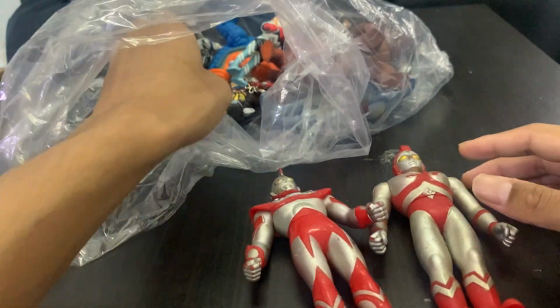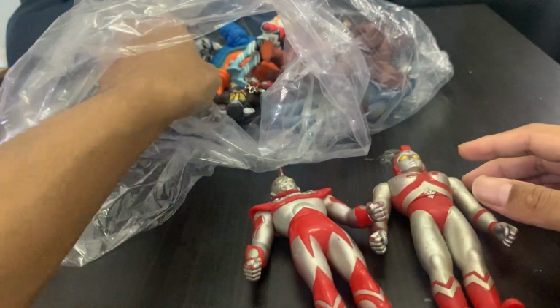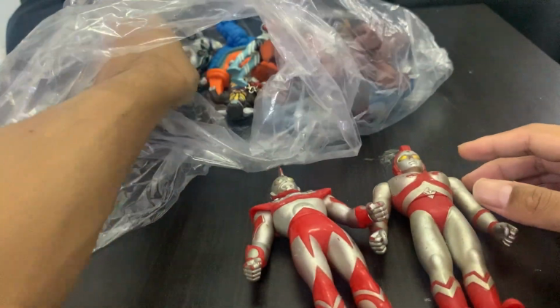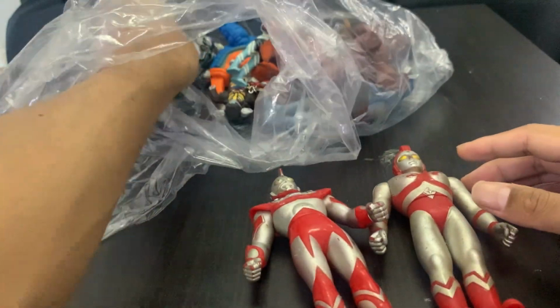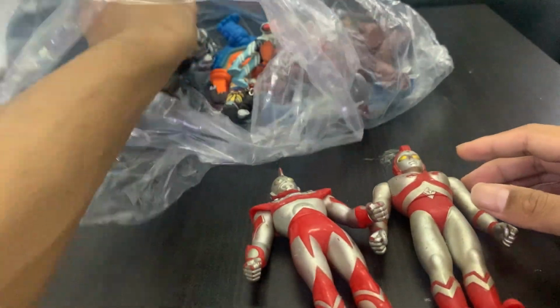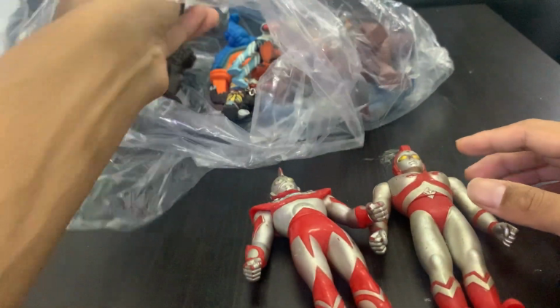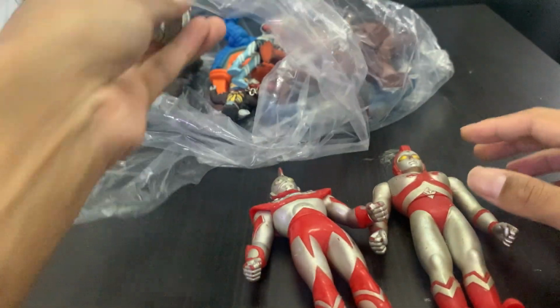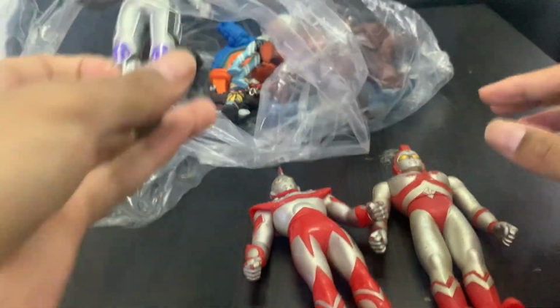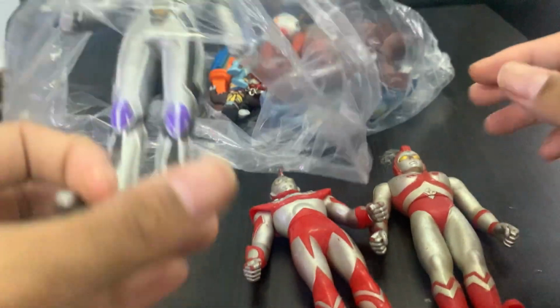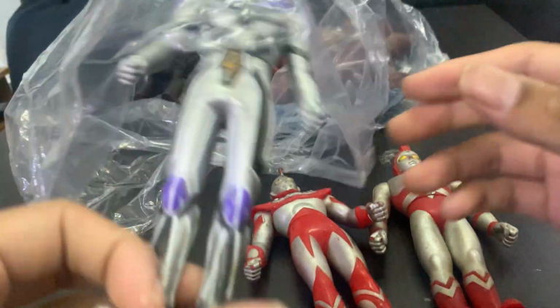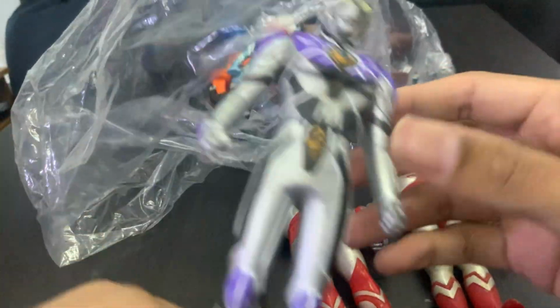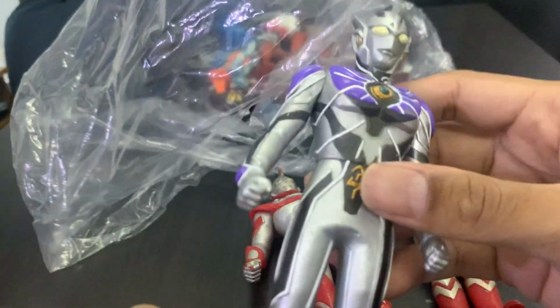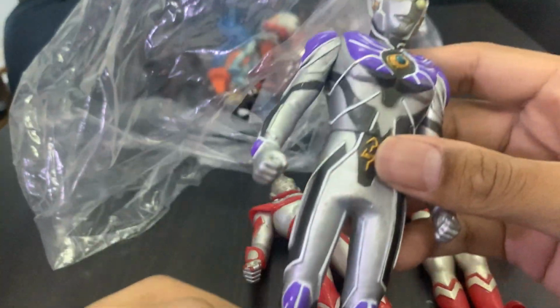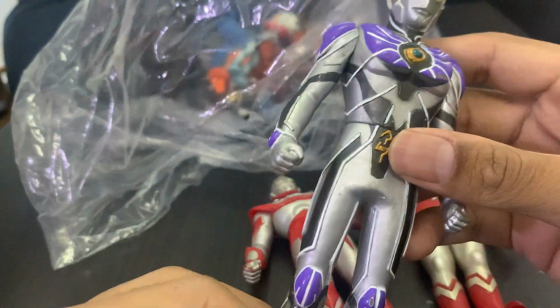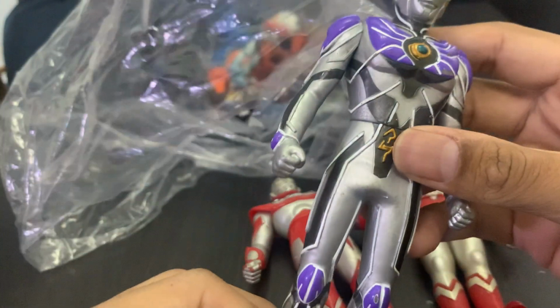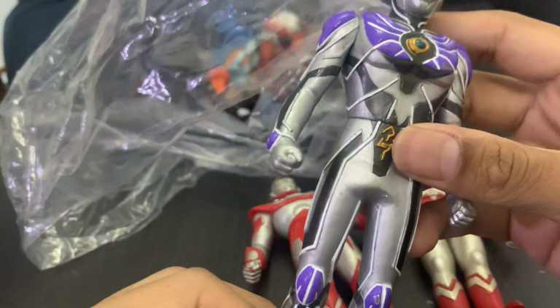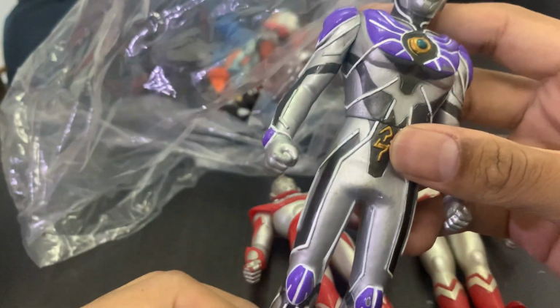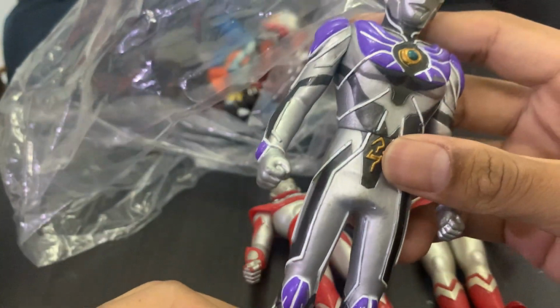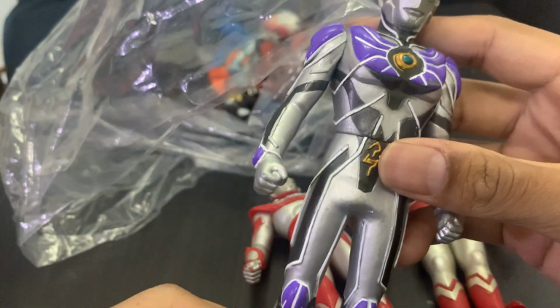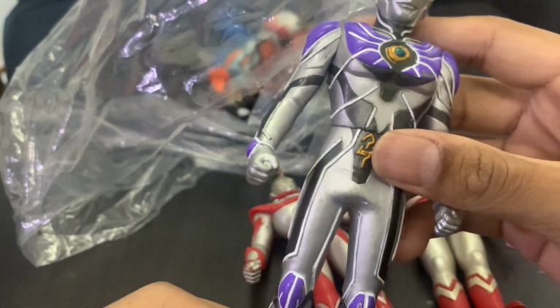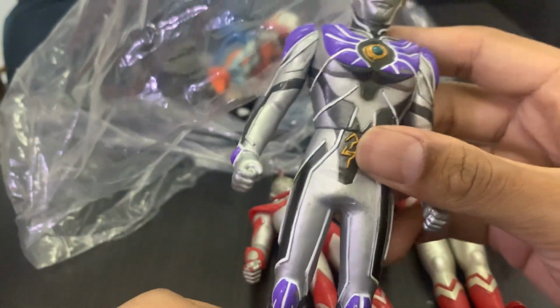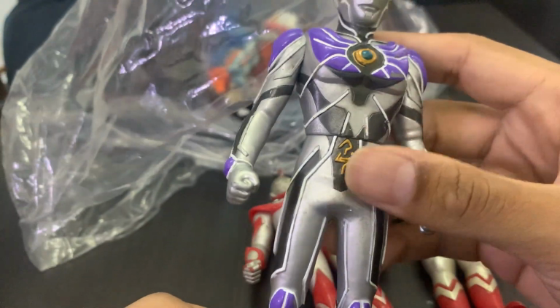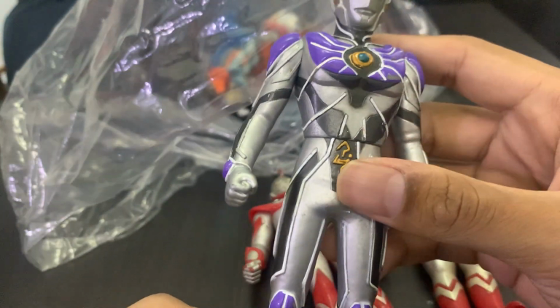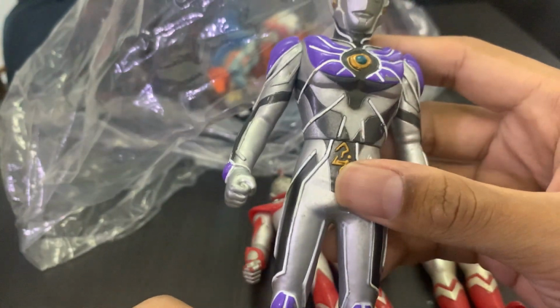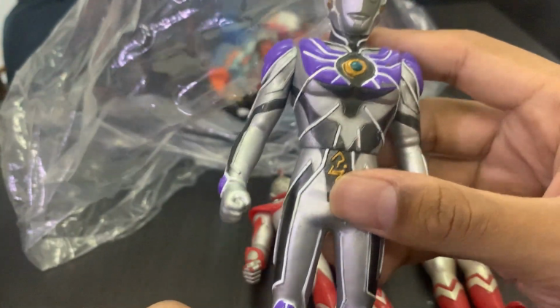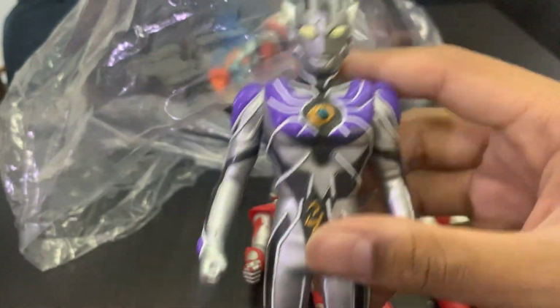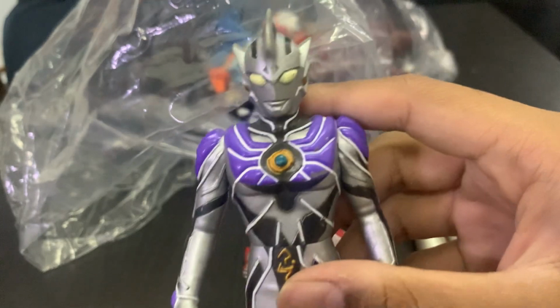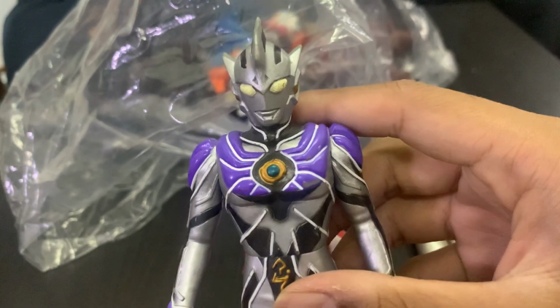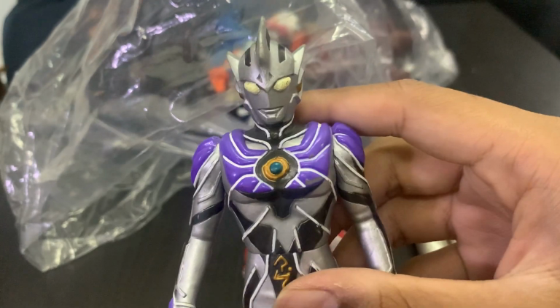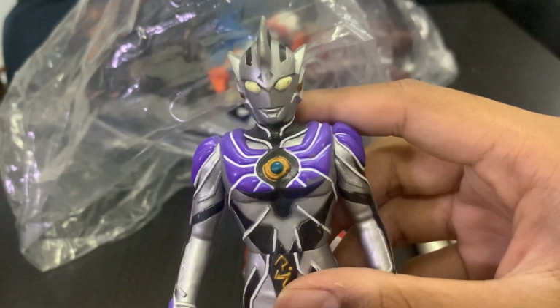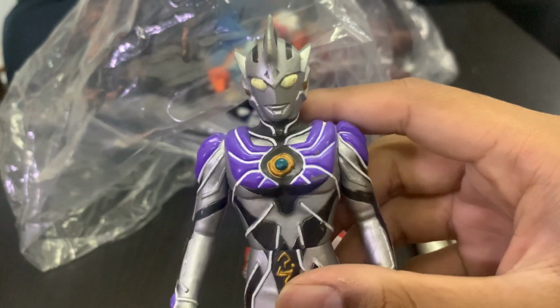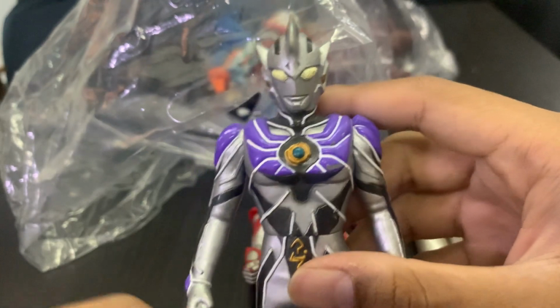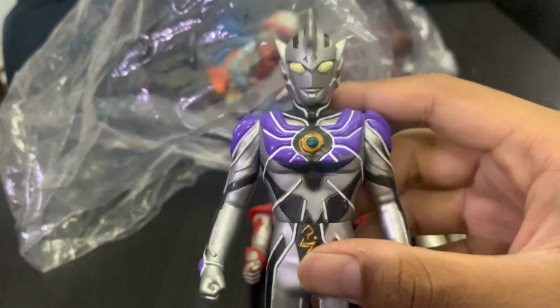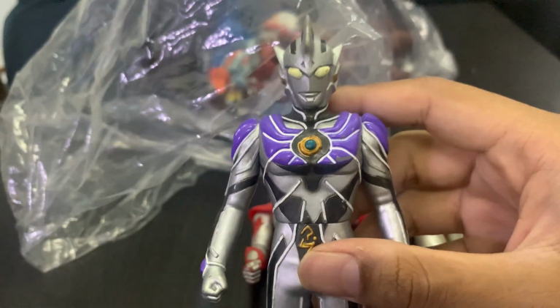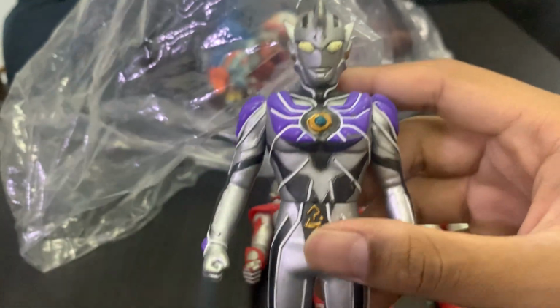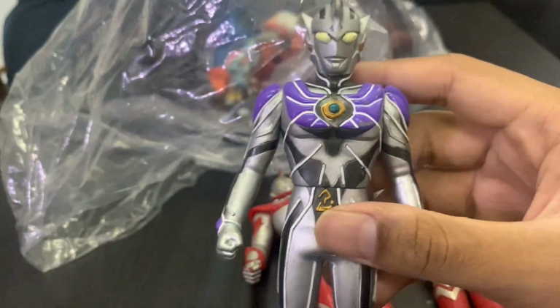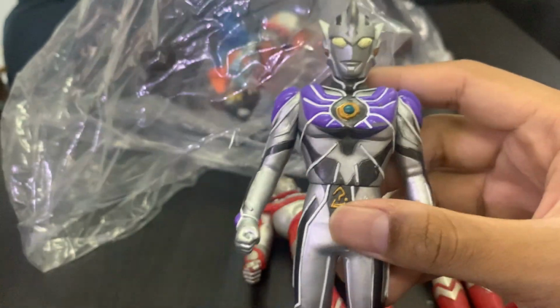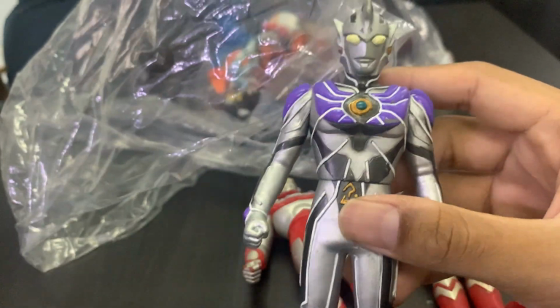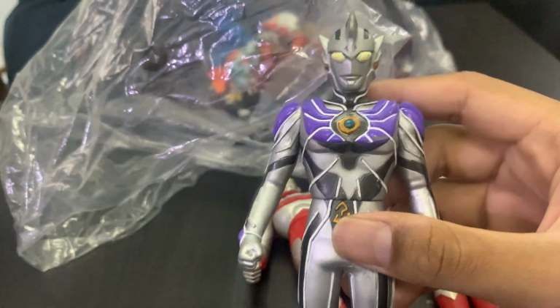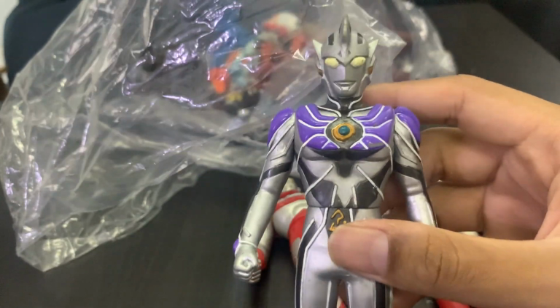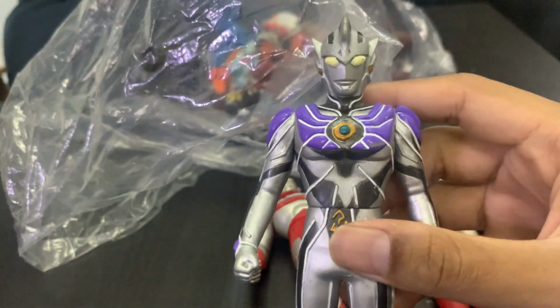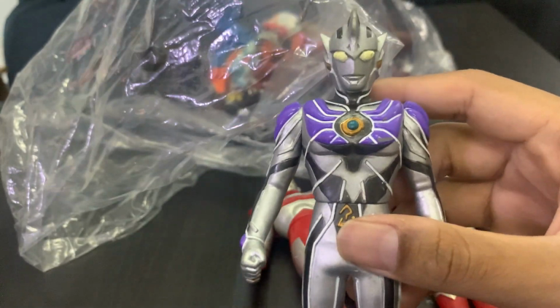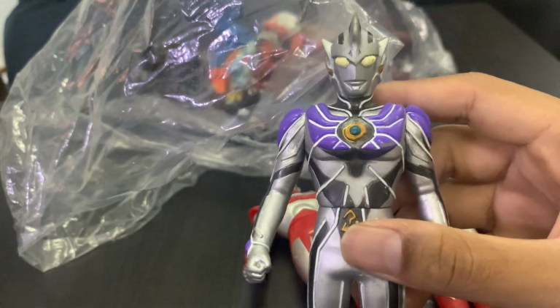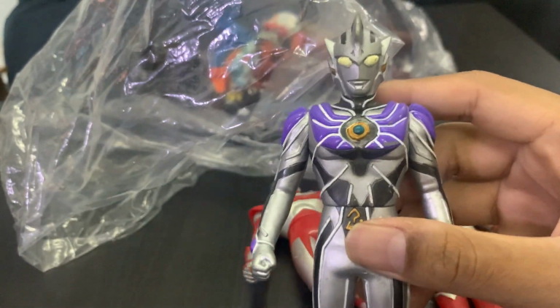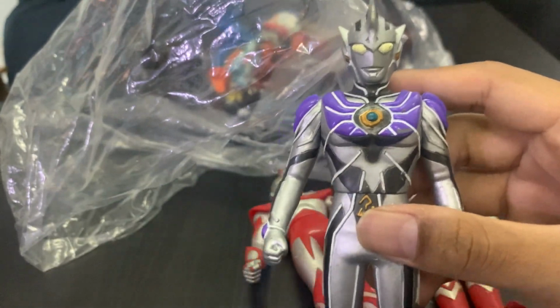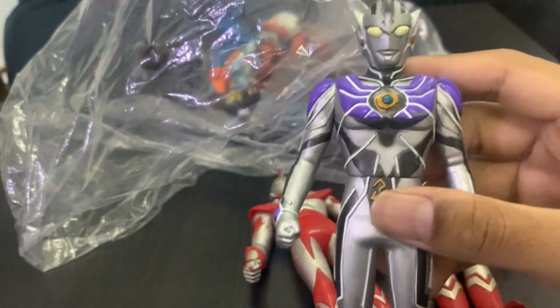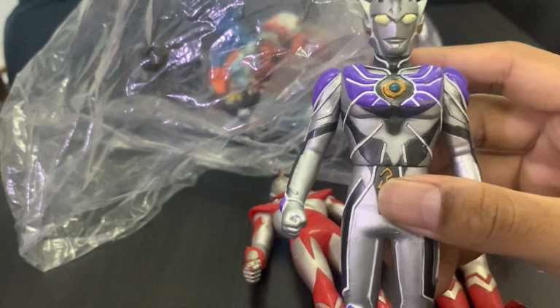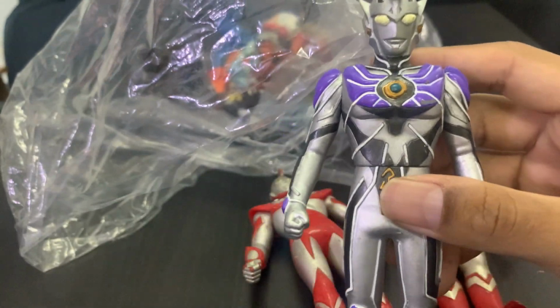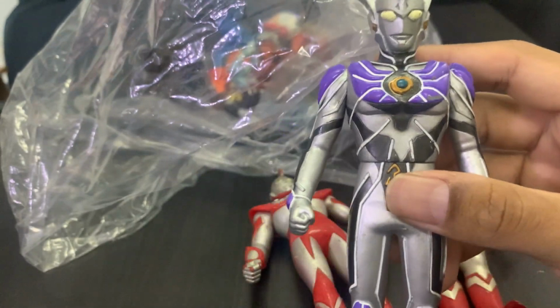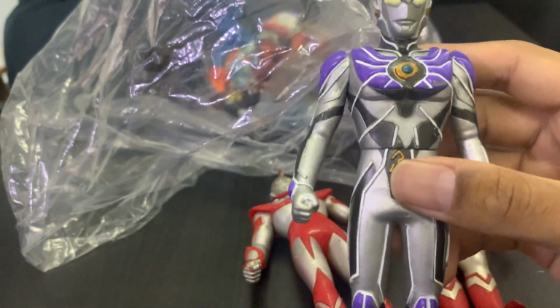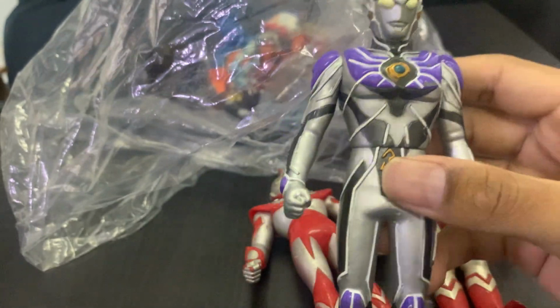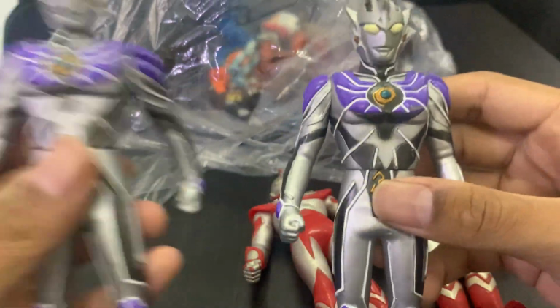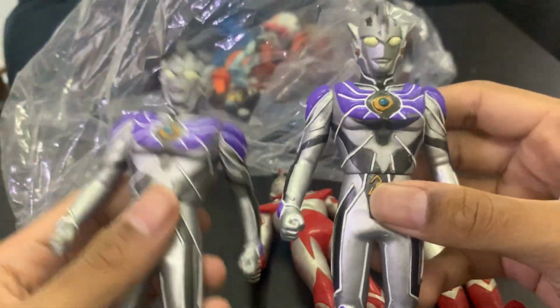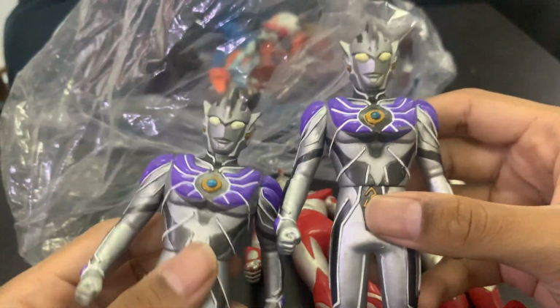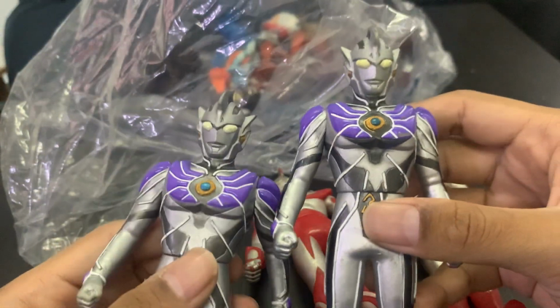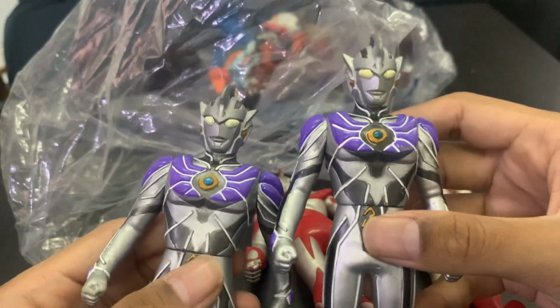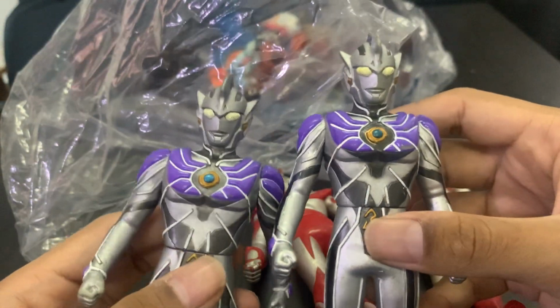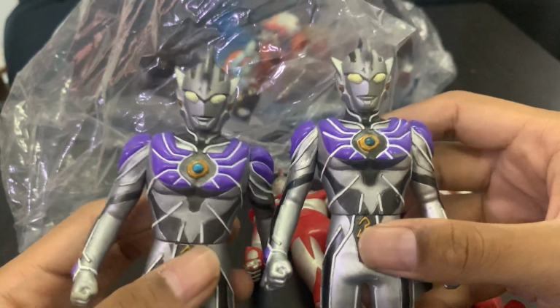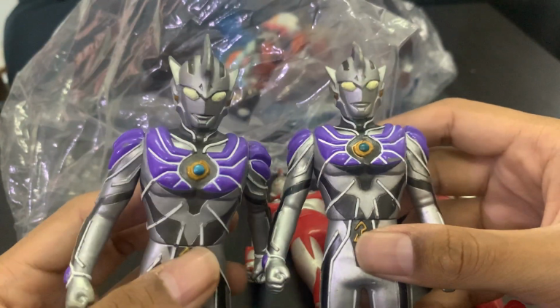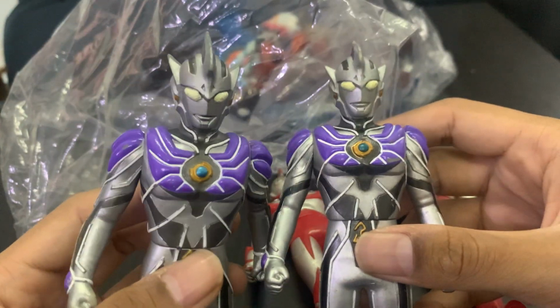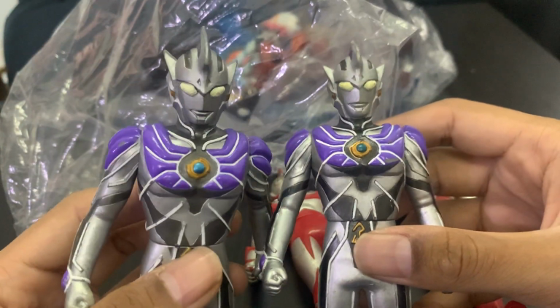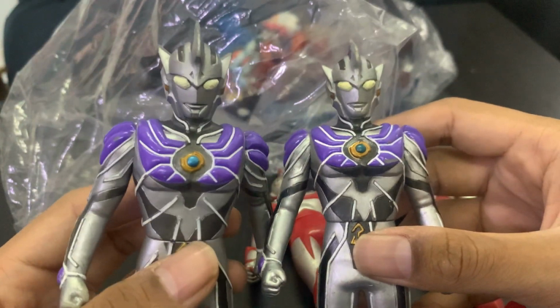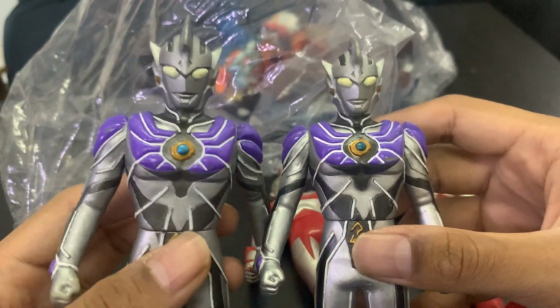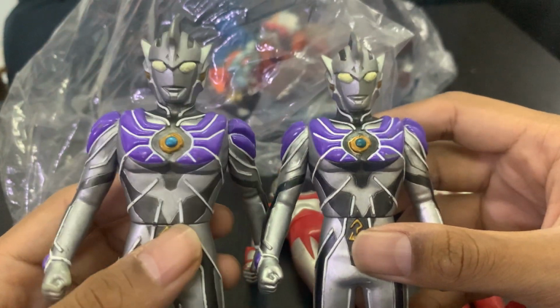And then we got — oh, we got Legend! I already have a Legend, I think. So now I have two Legends. Very beautiful indeed.